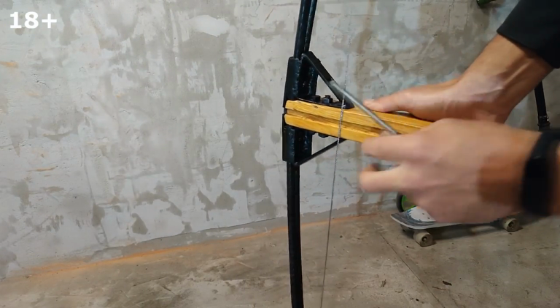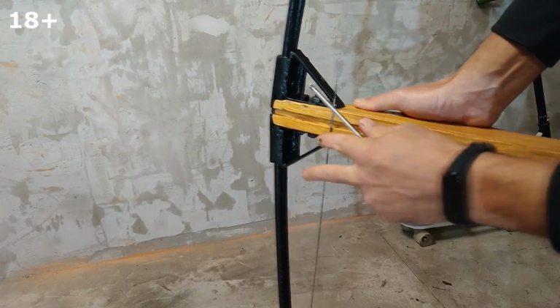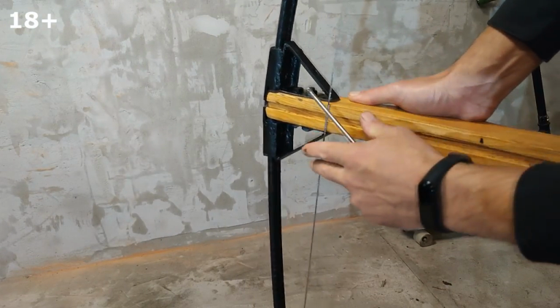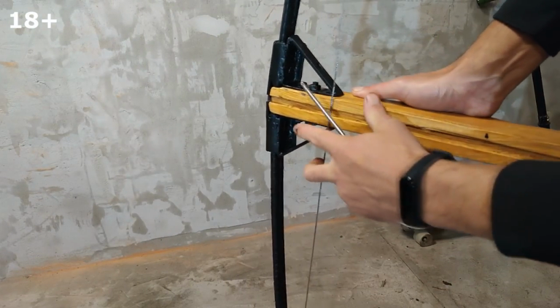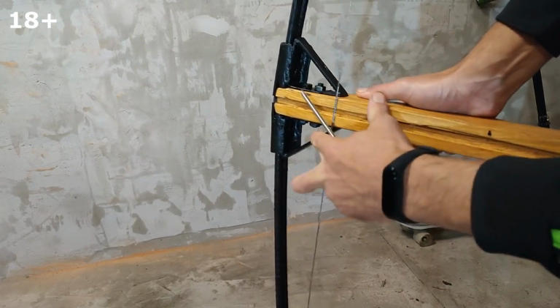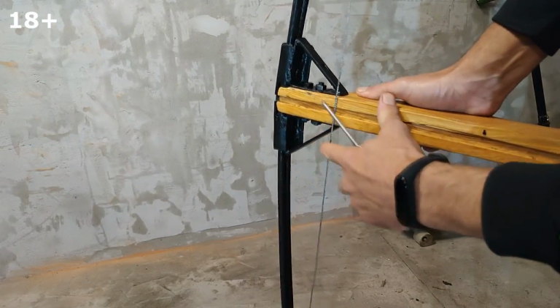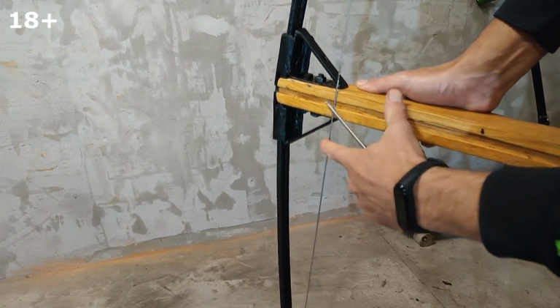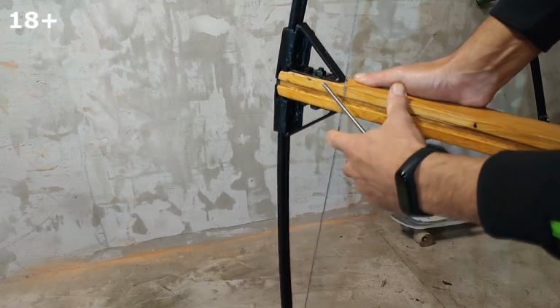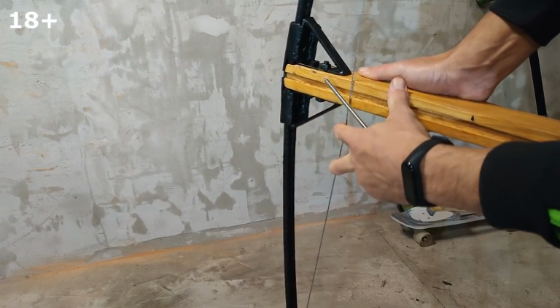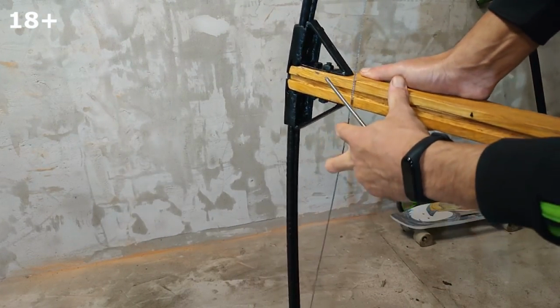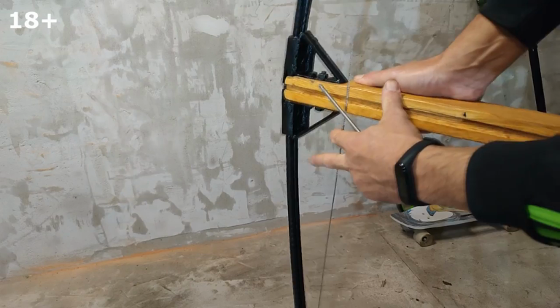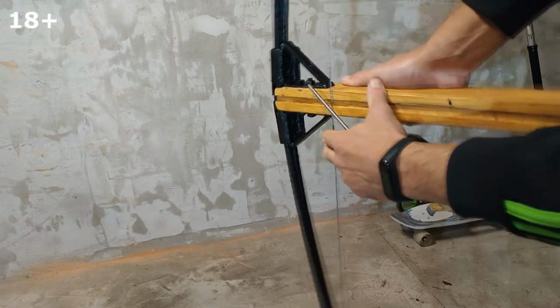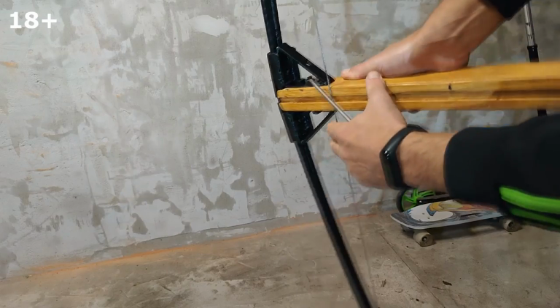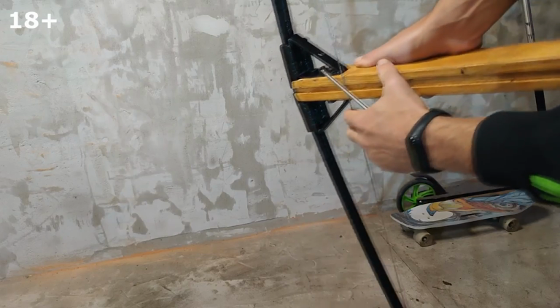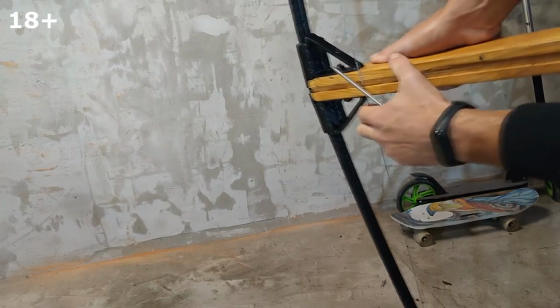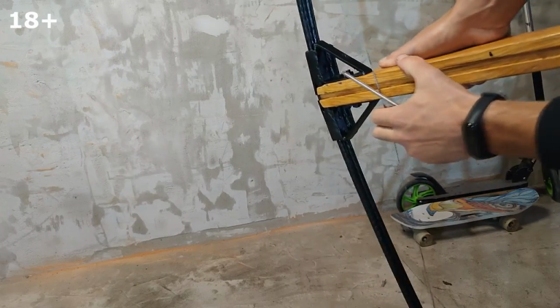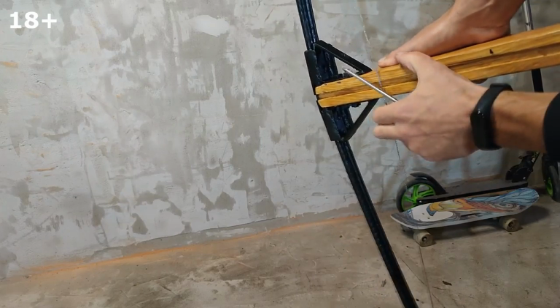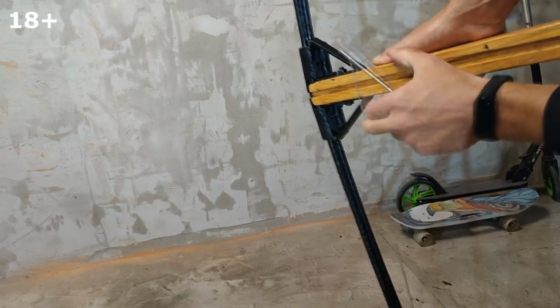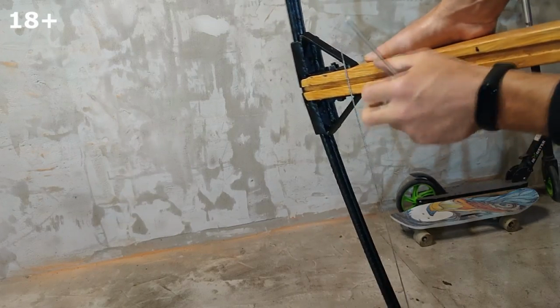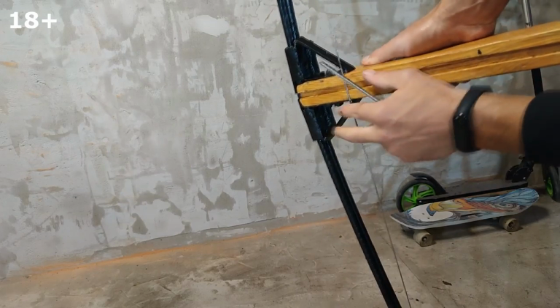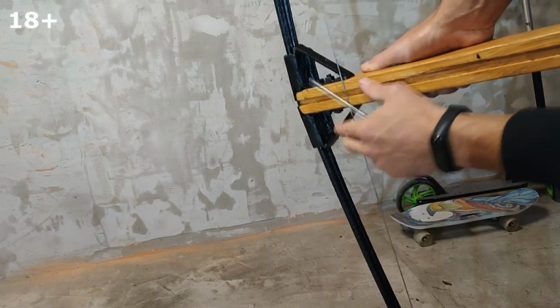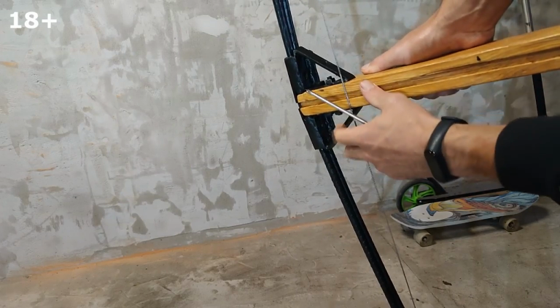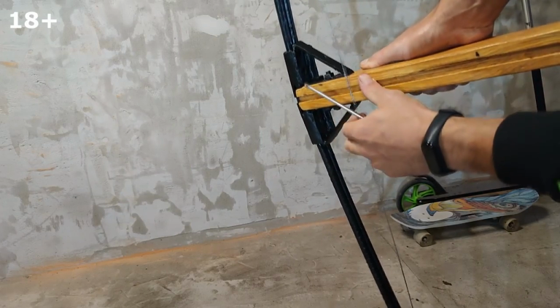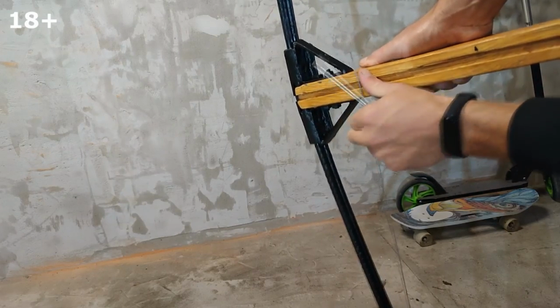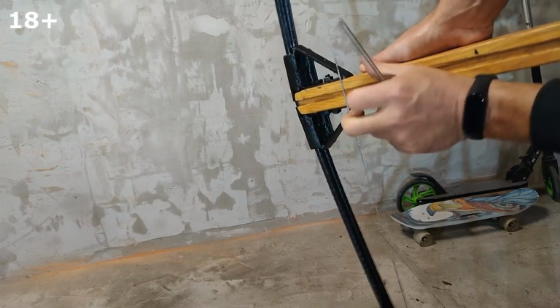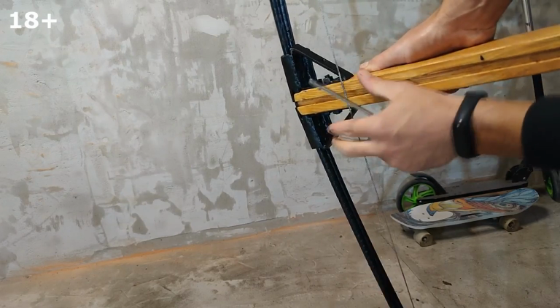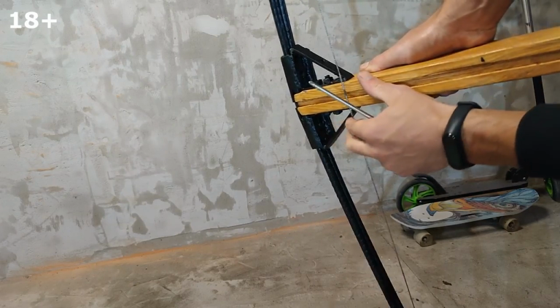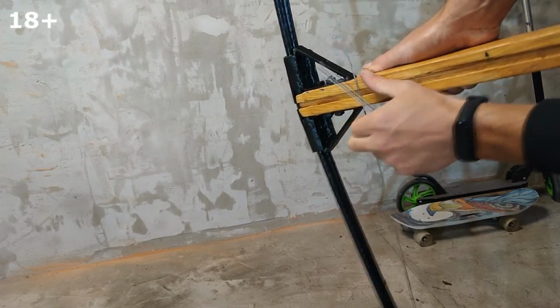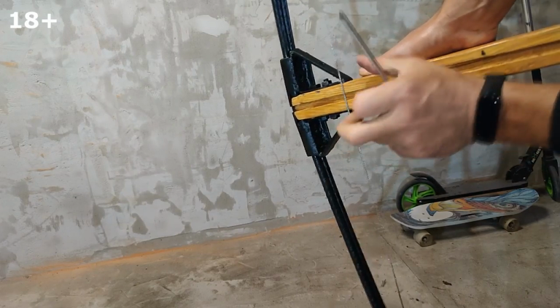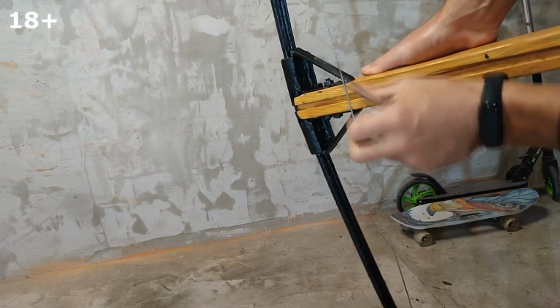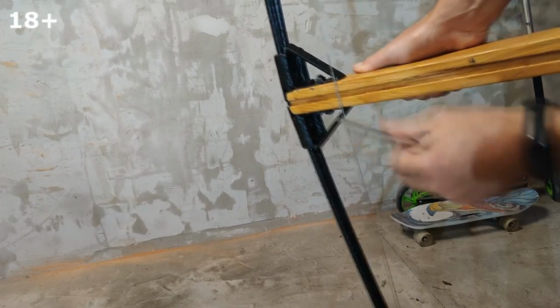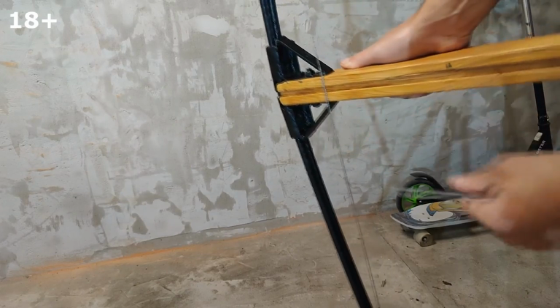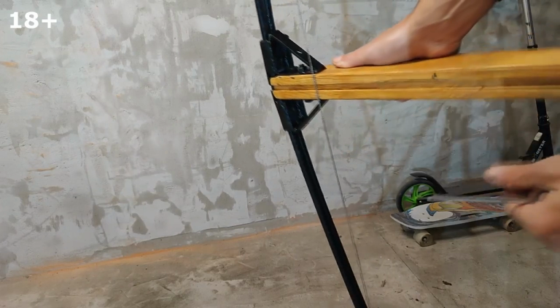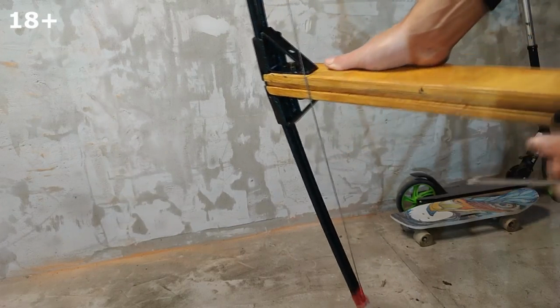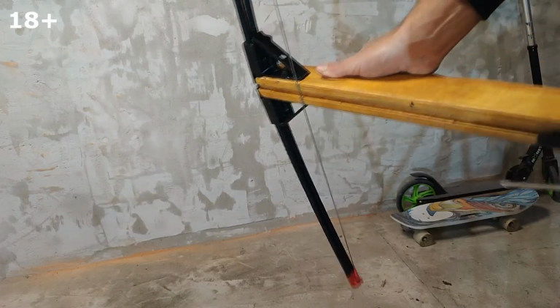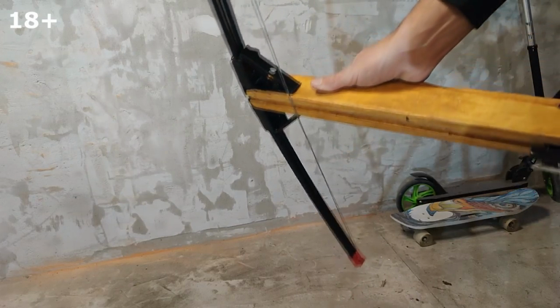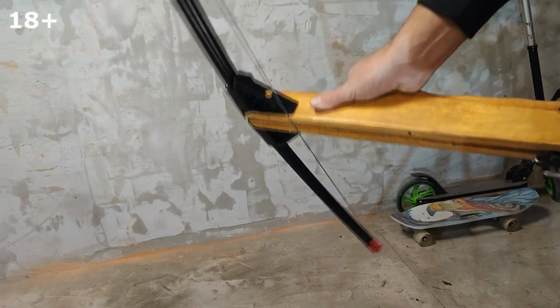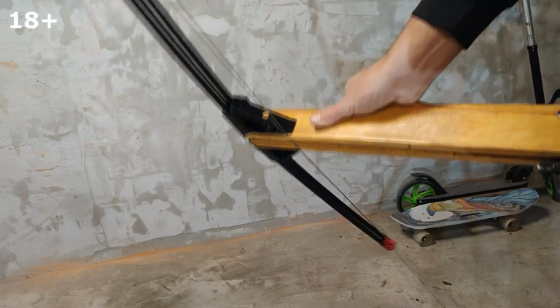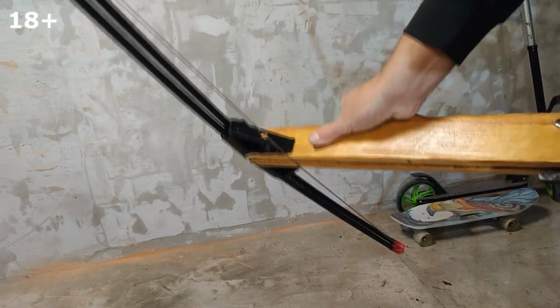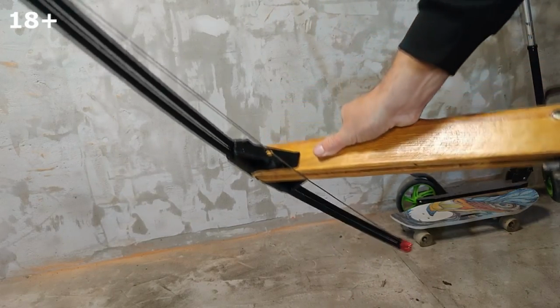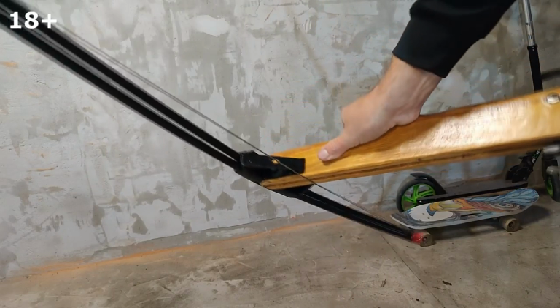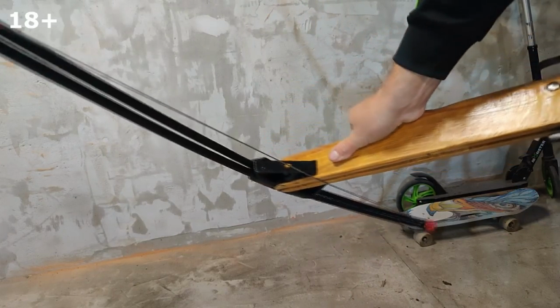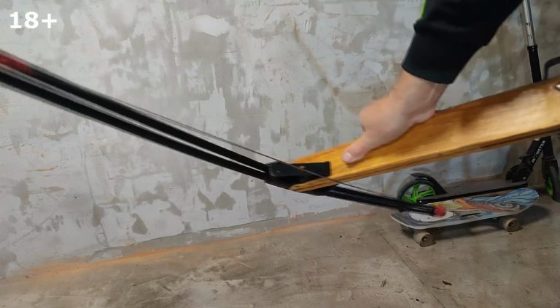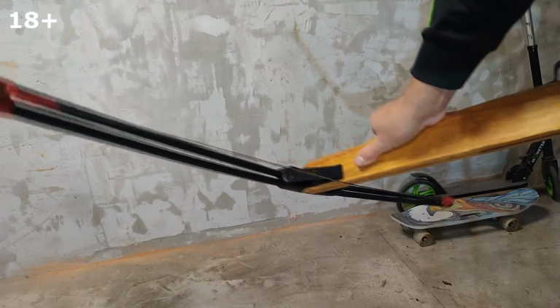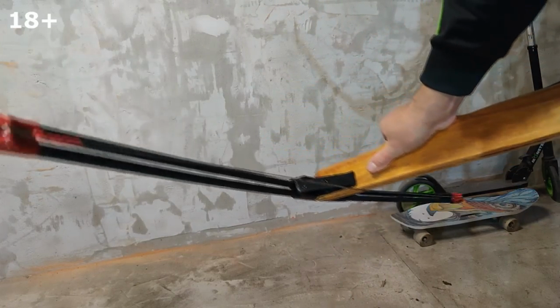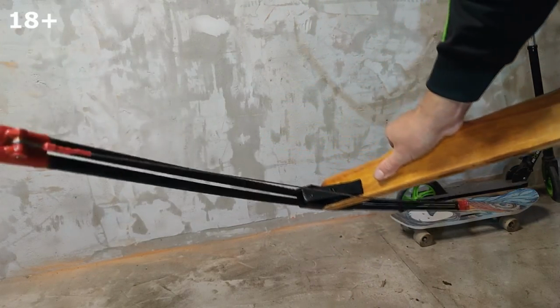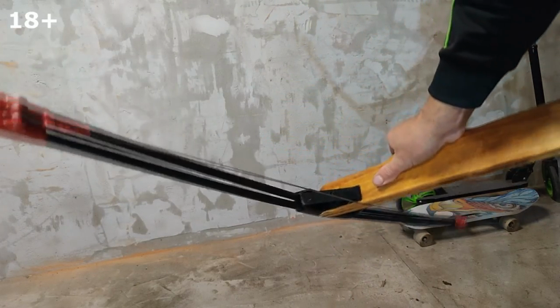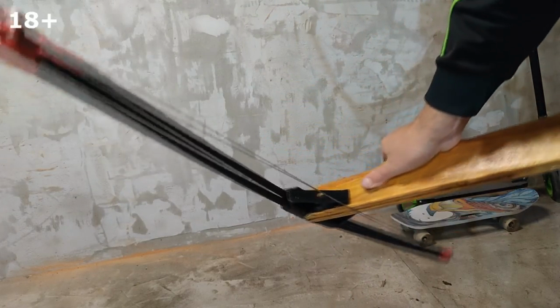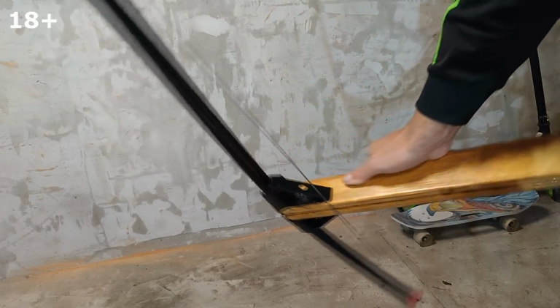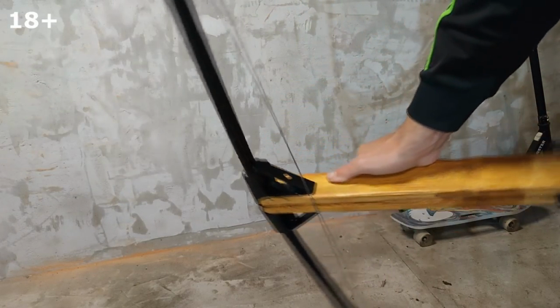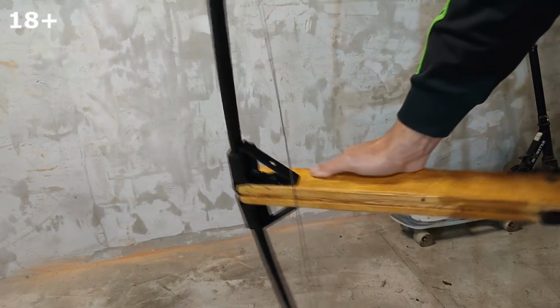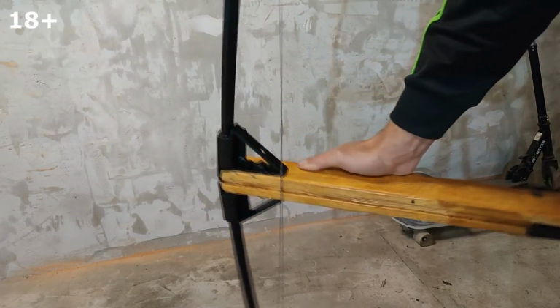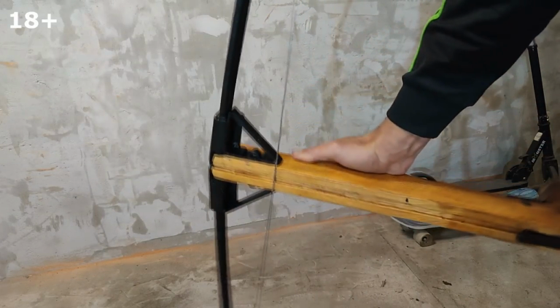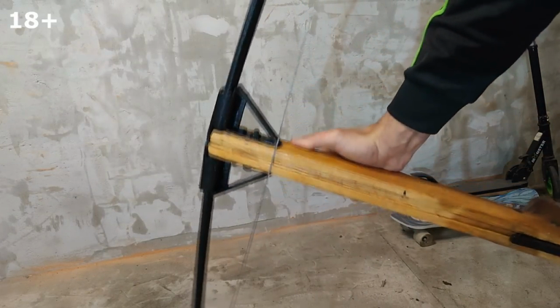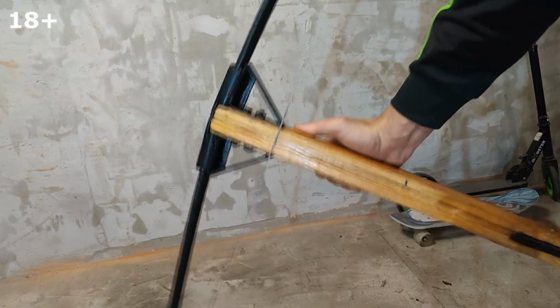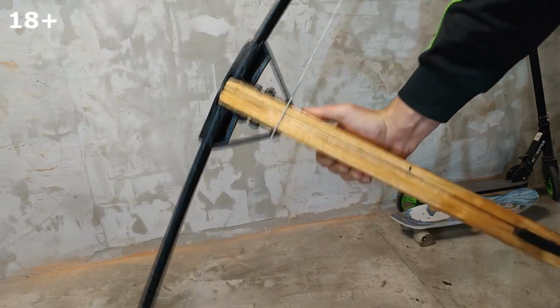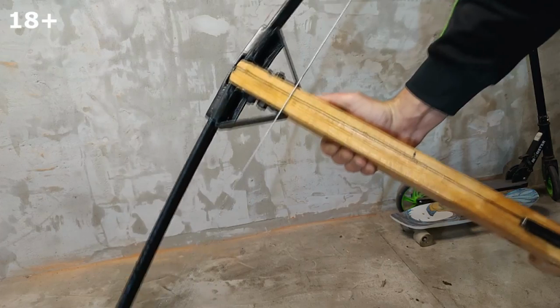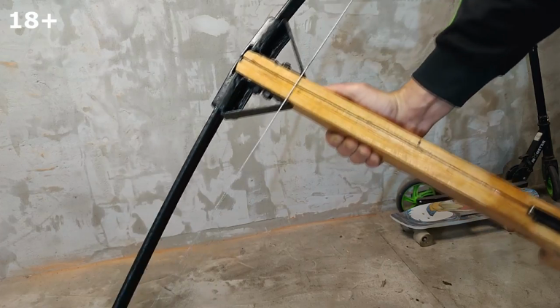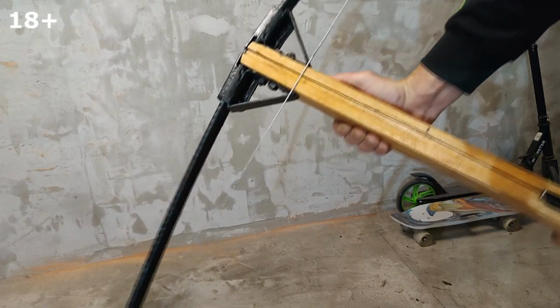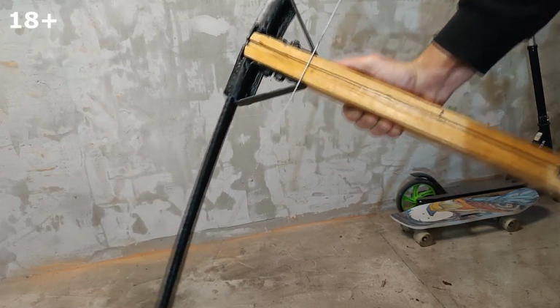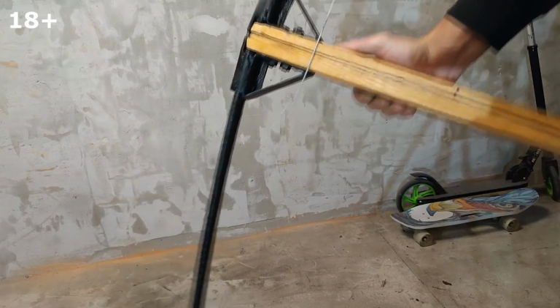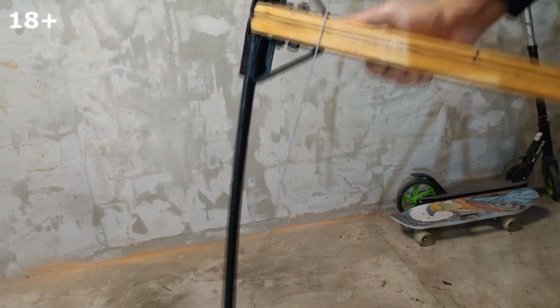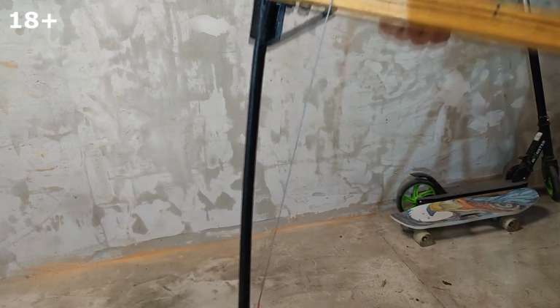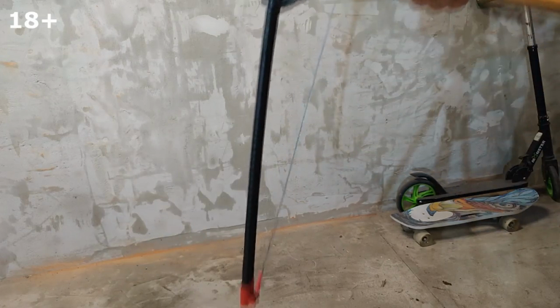The tension is just great, I'll tell you honestly. This string broke after the first shot, and I changed it to a thicker one.